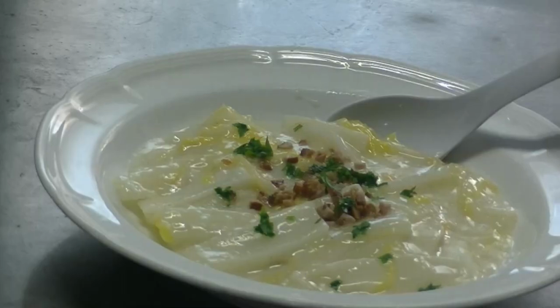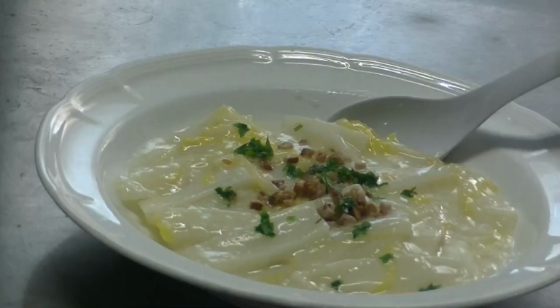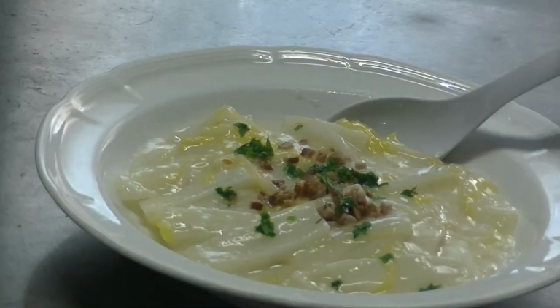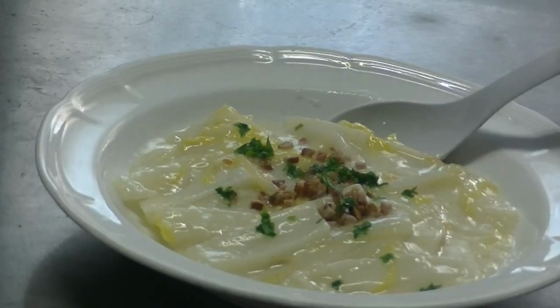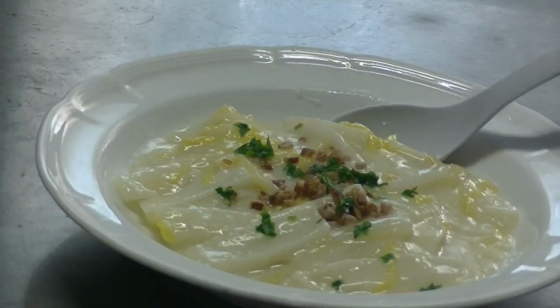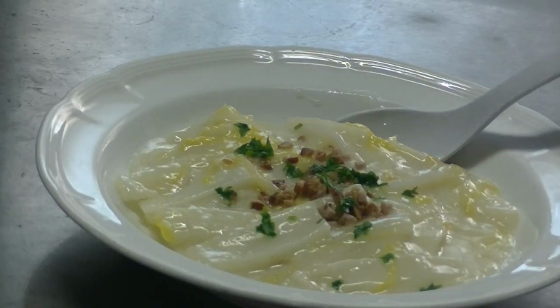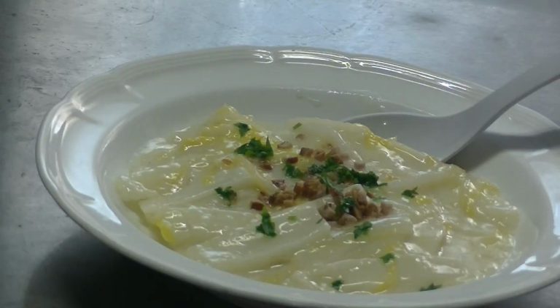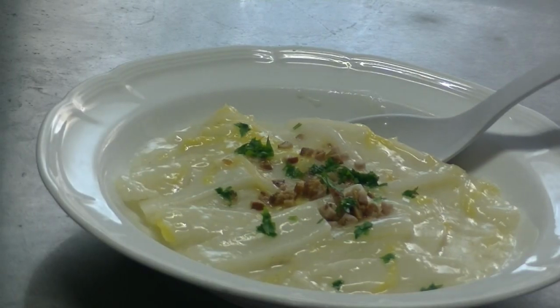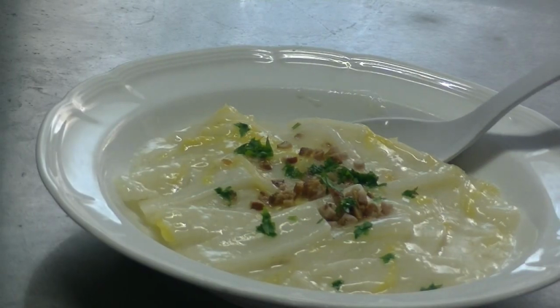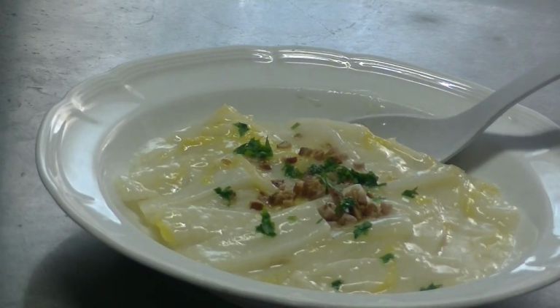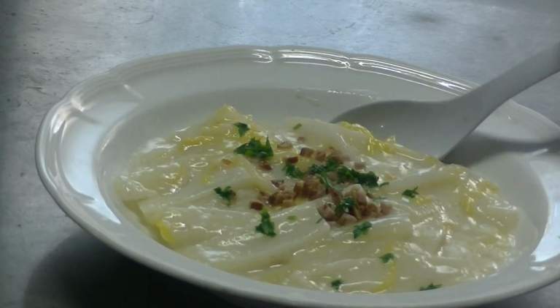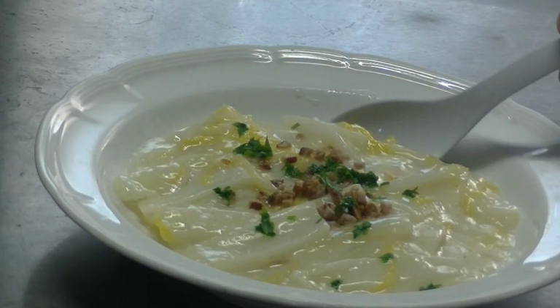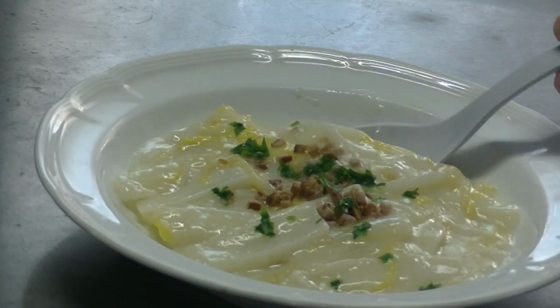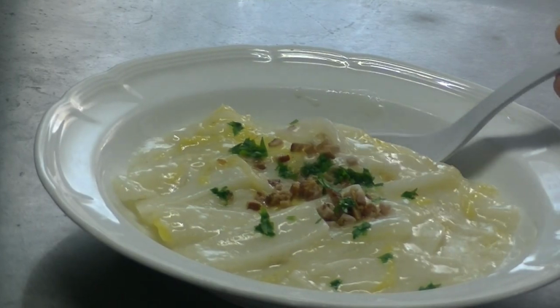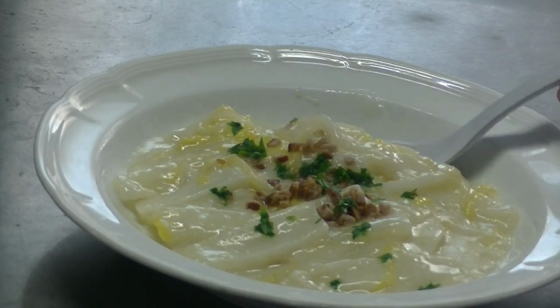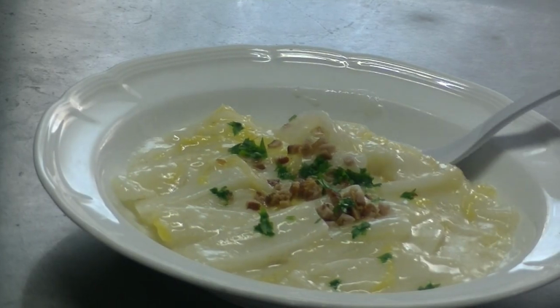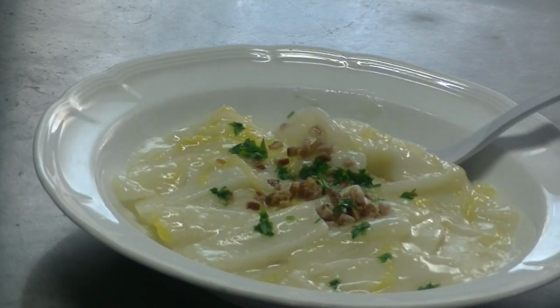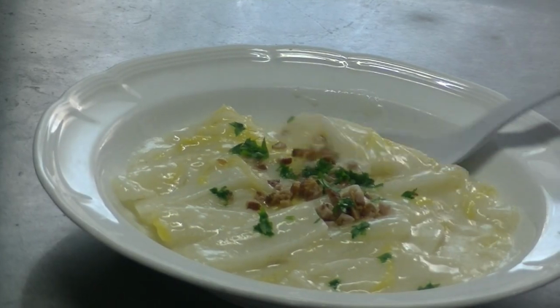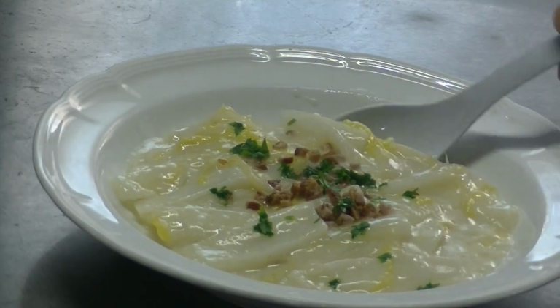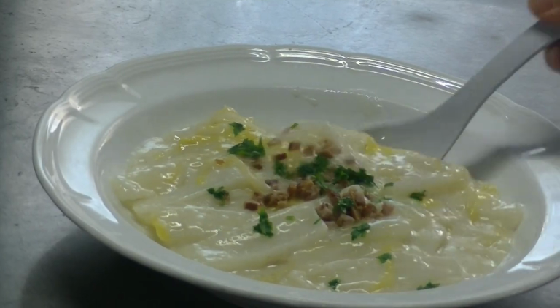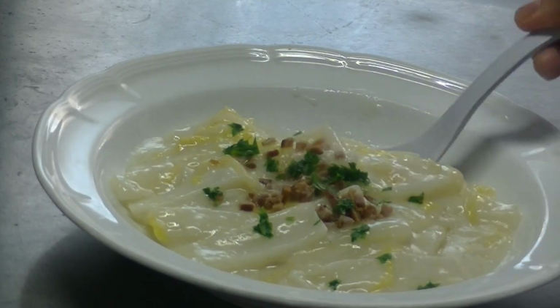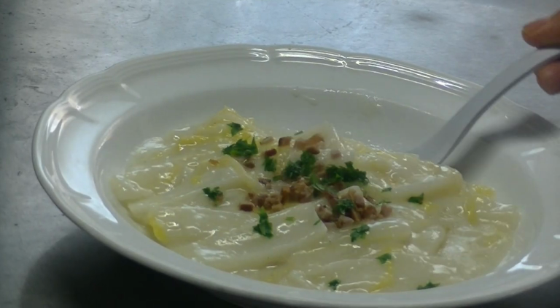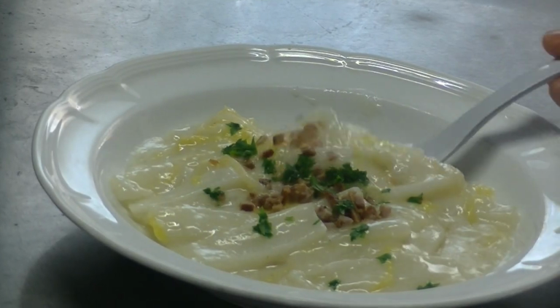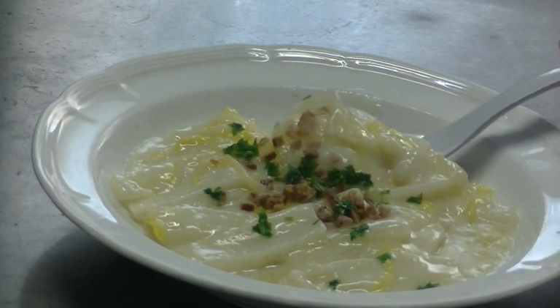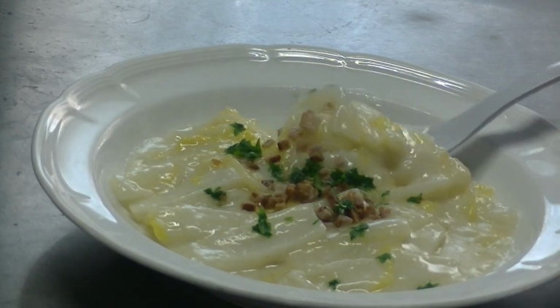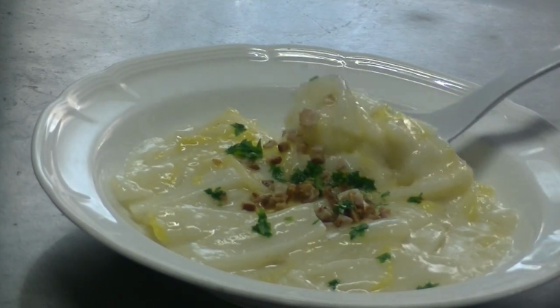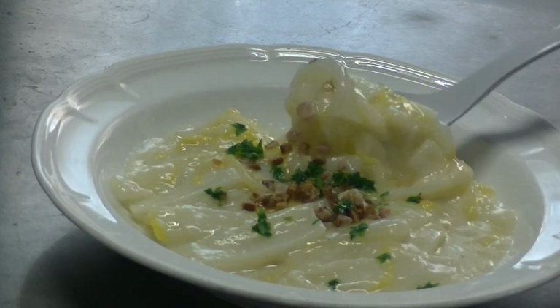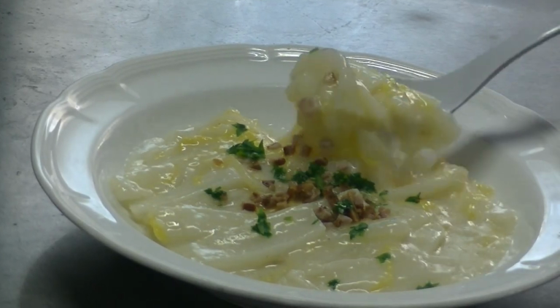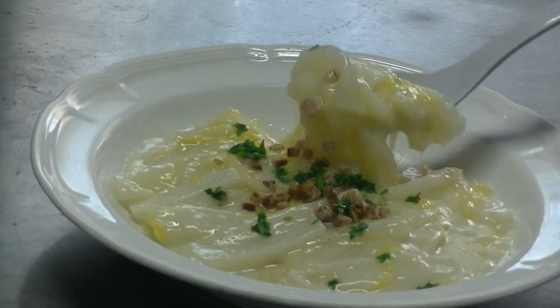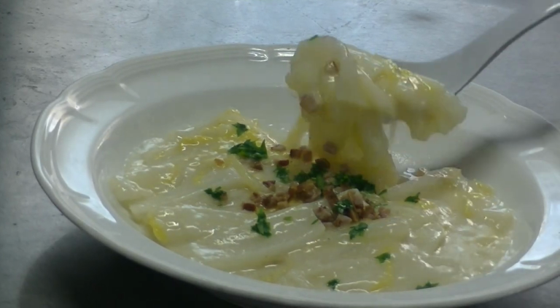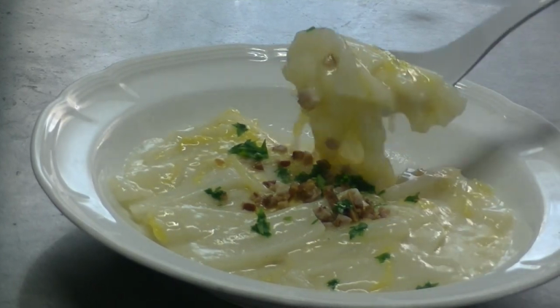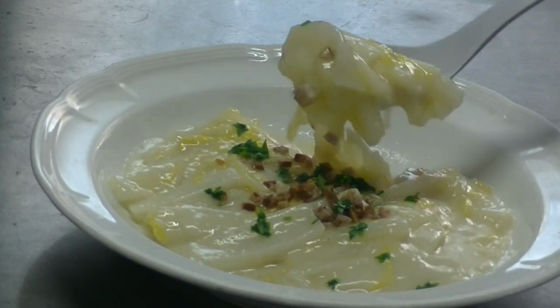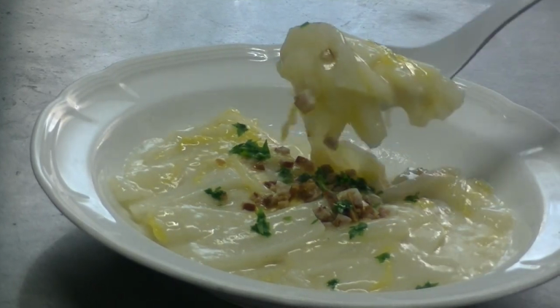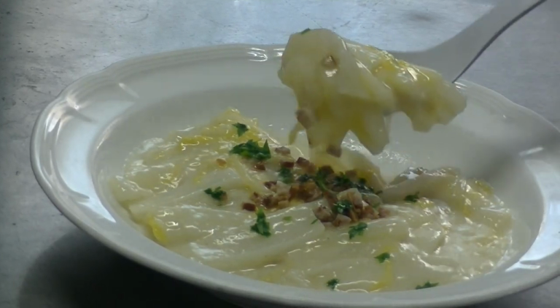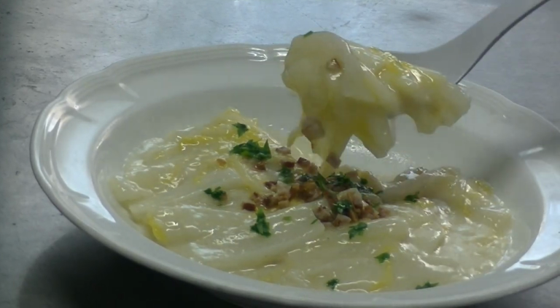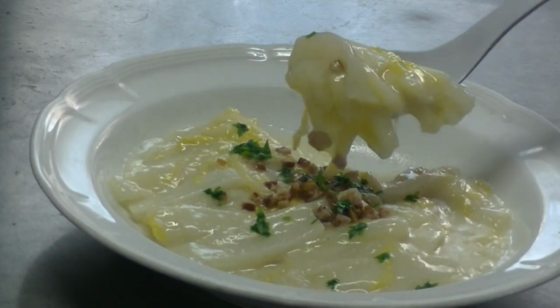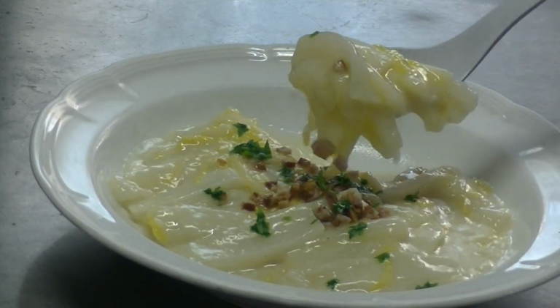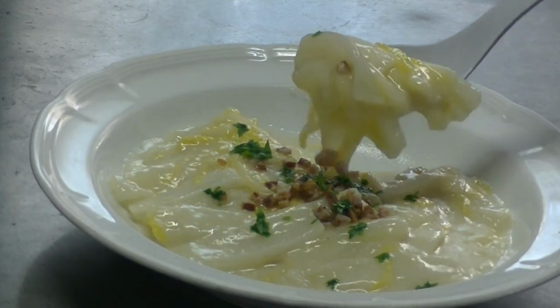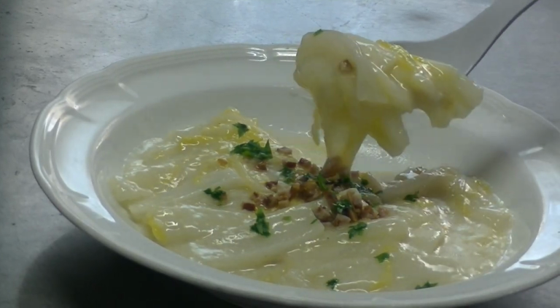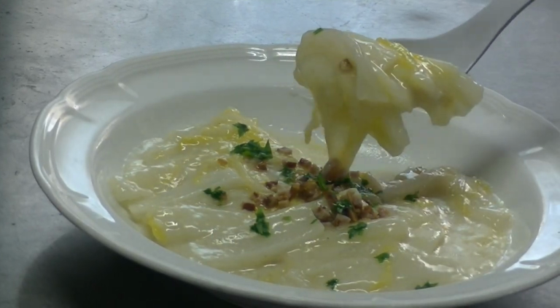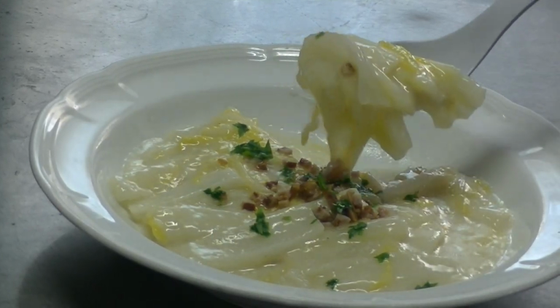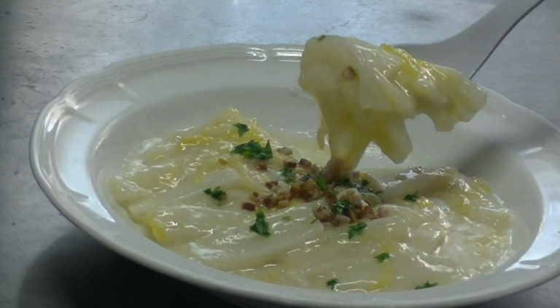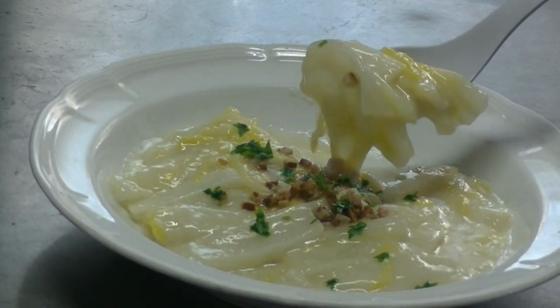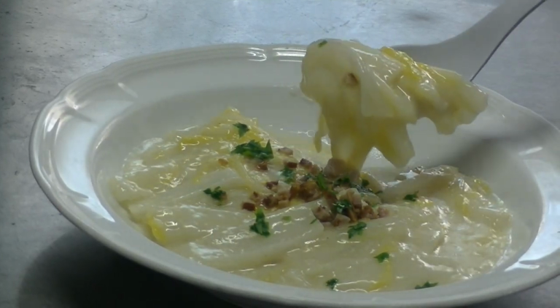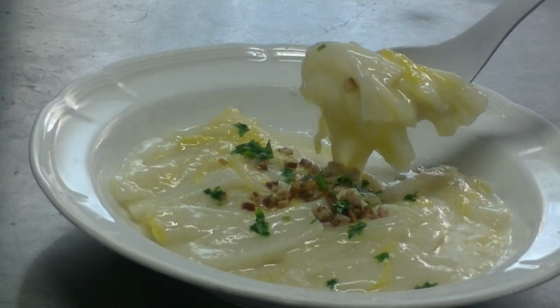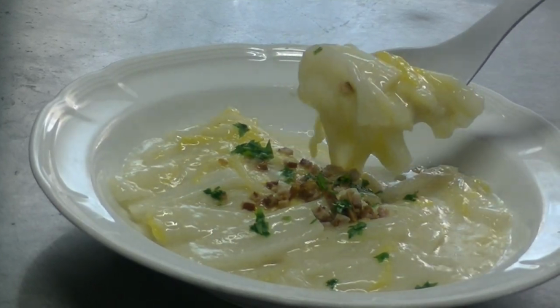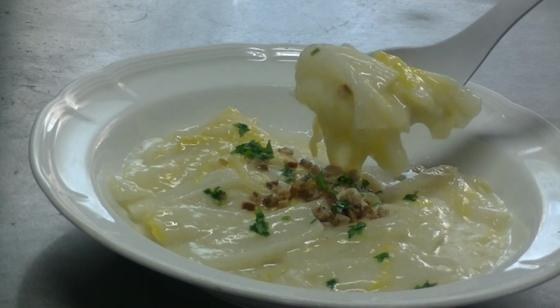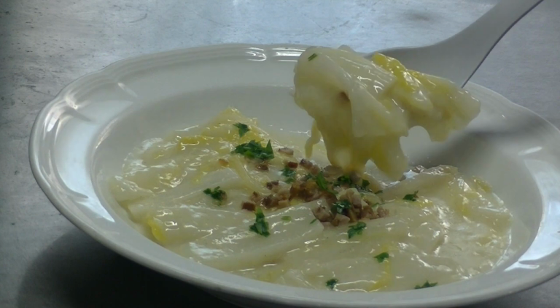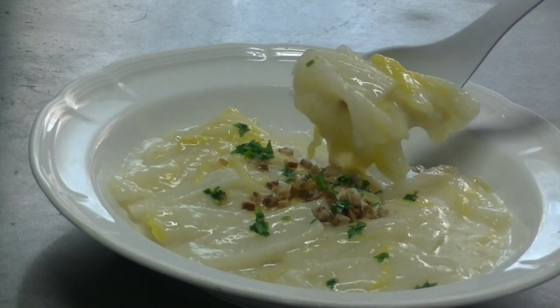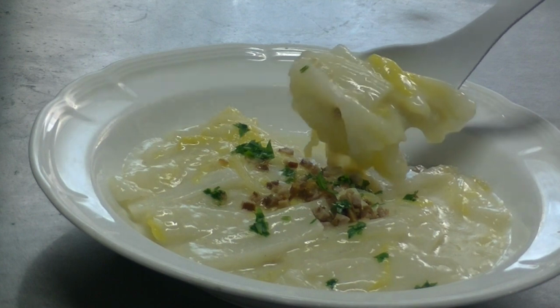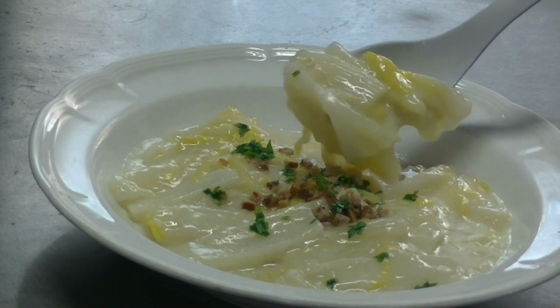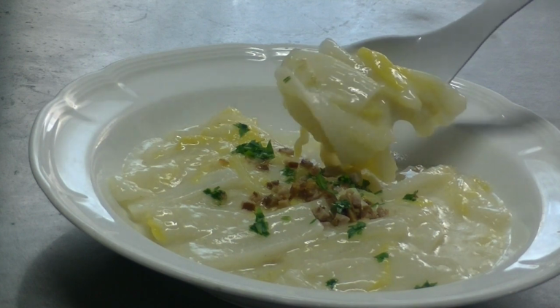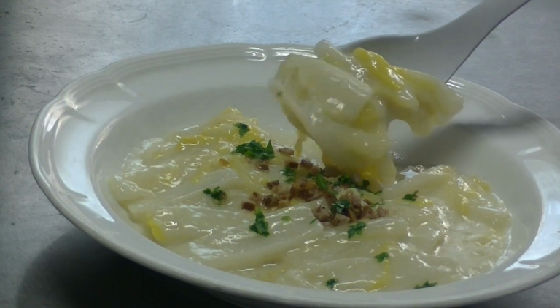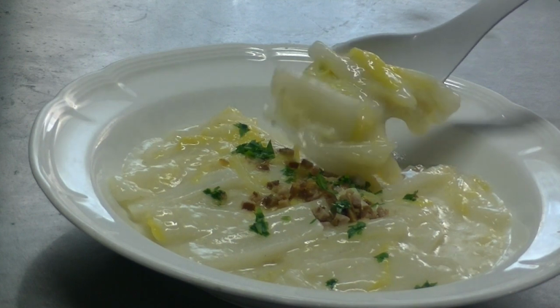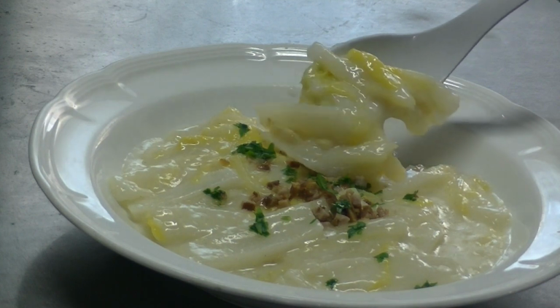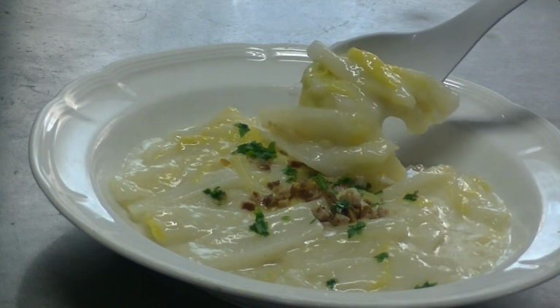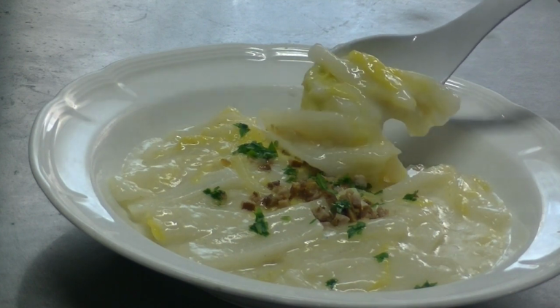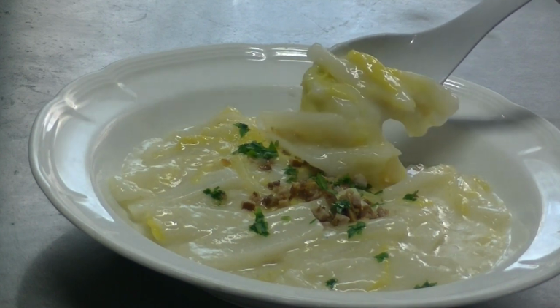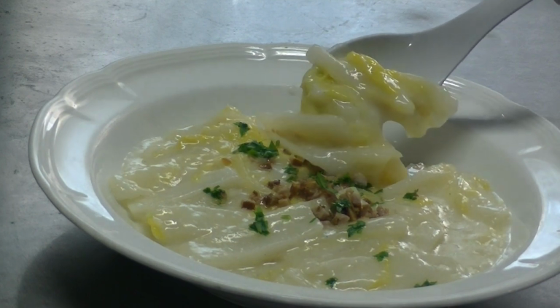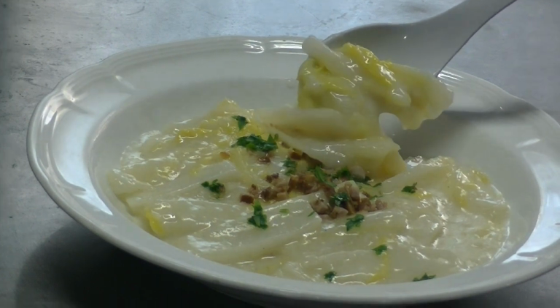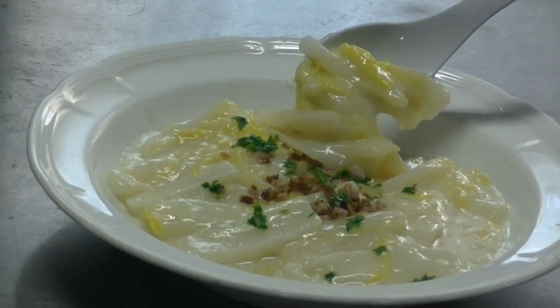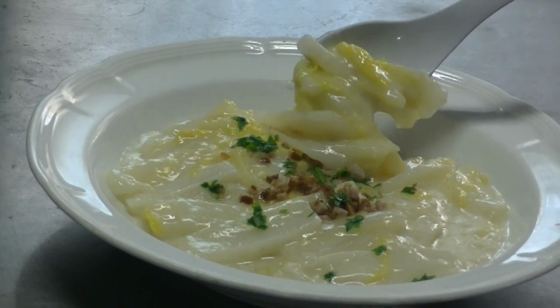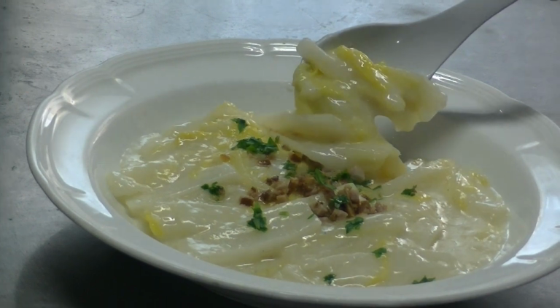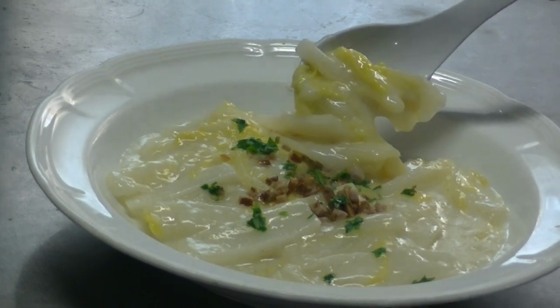A few minutes in the pan, take some more salt and water. The pepper is a little soft. It's hot but it's hot.